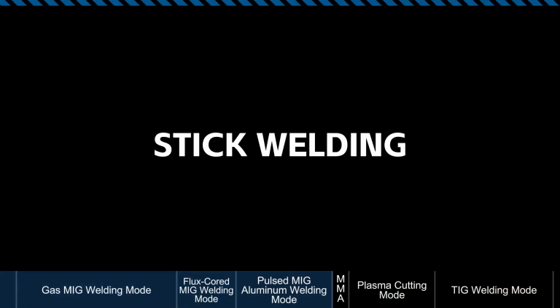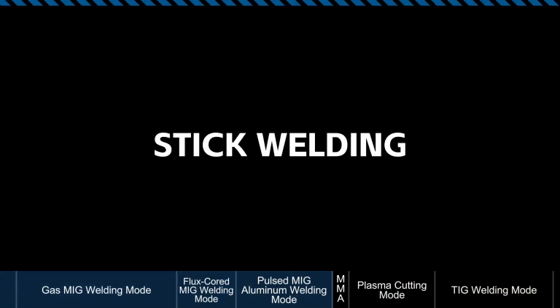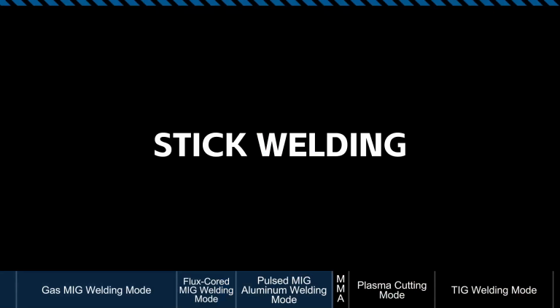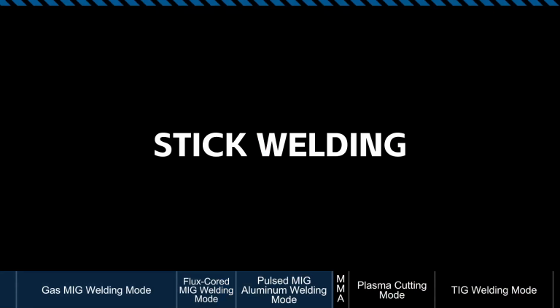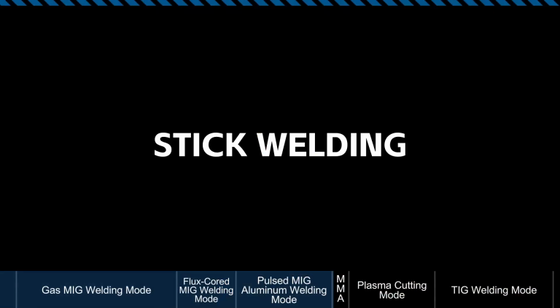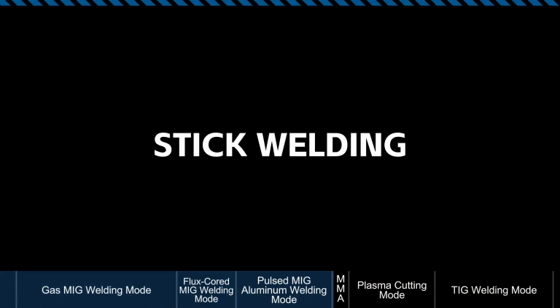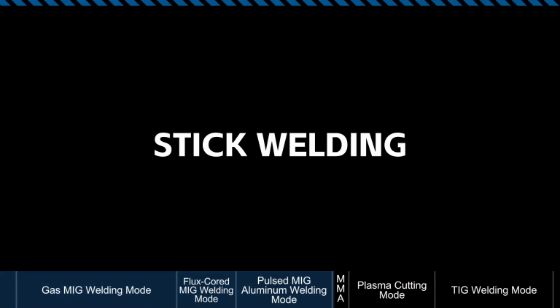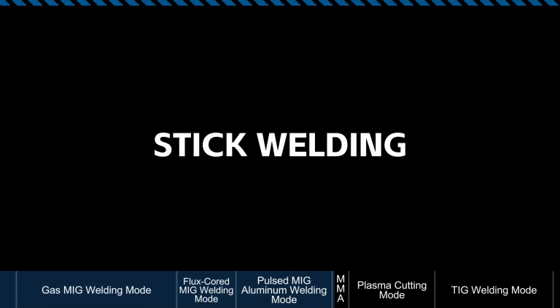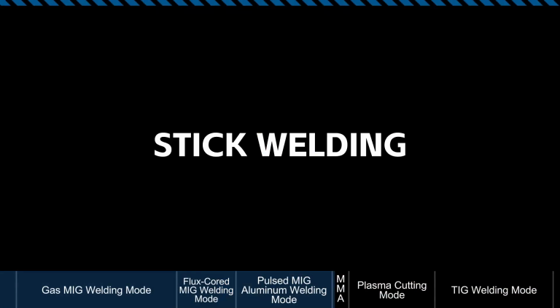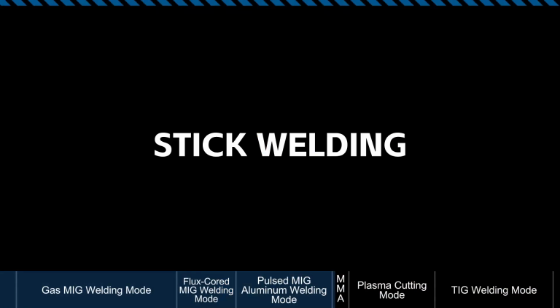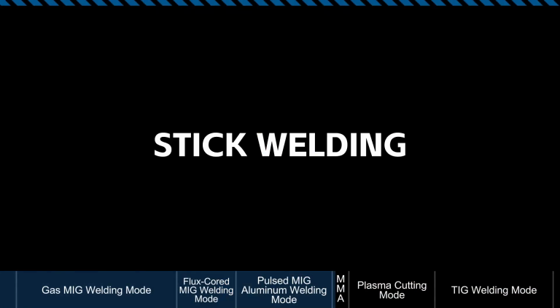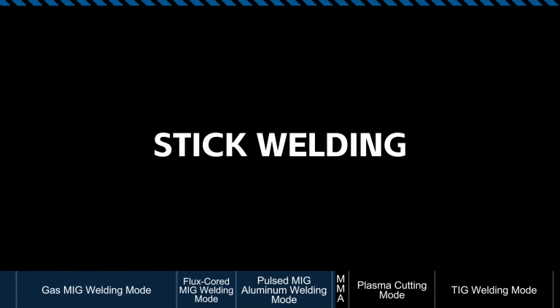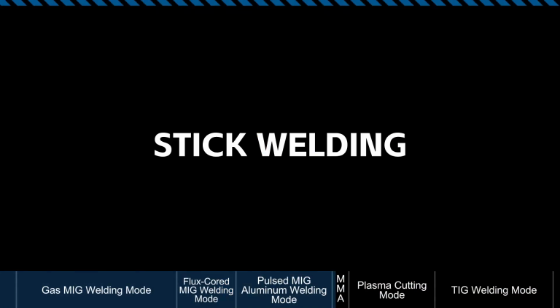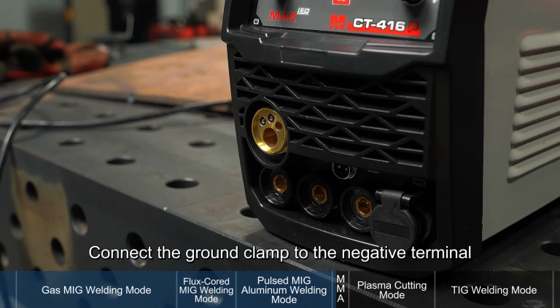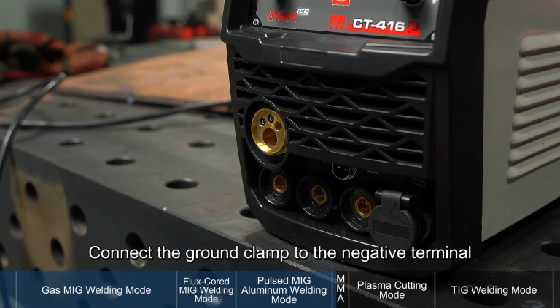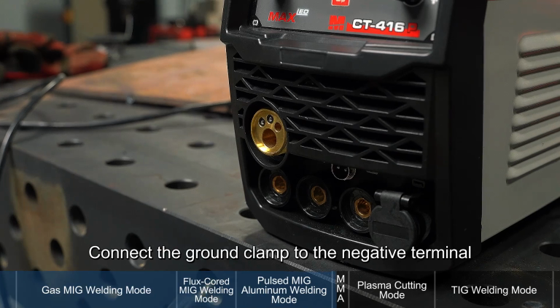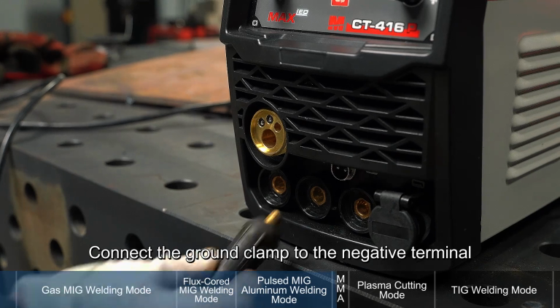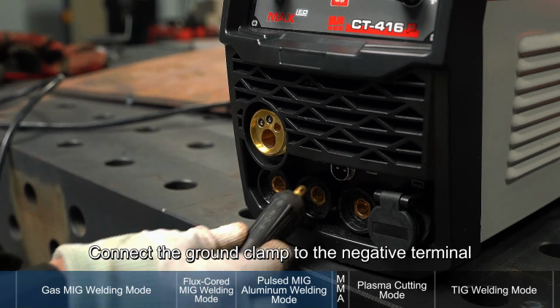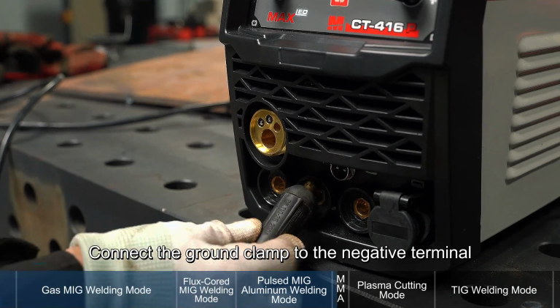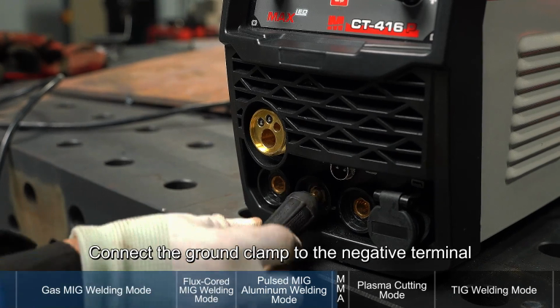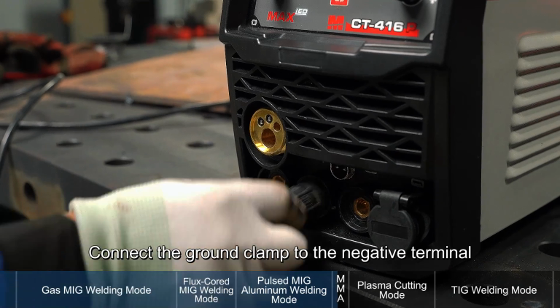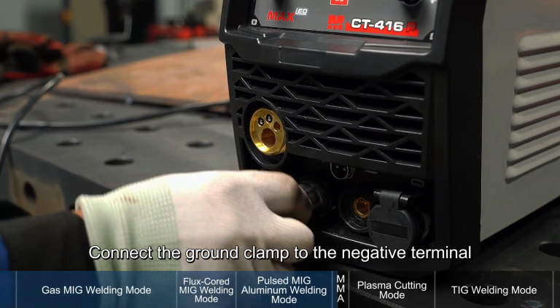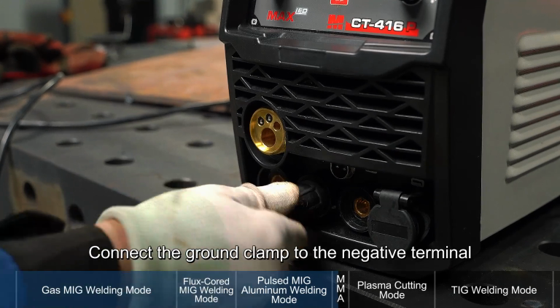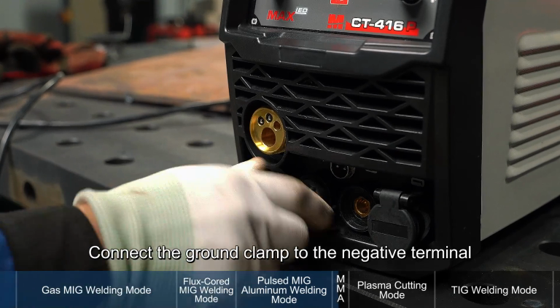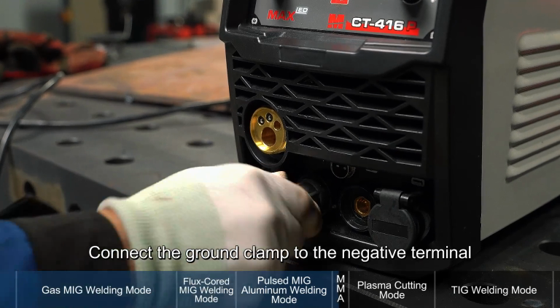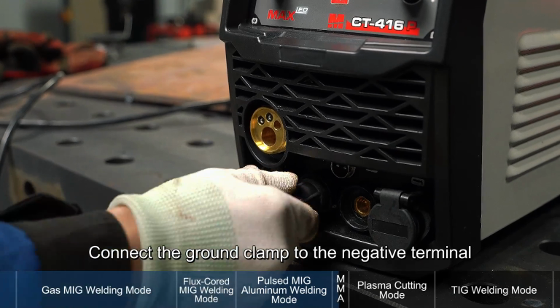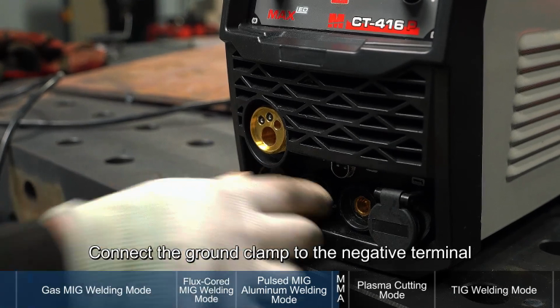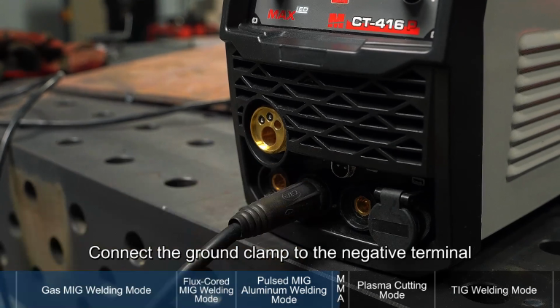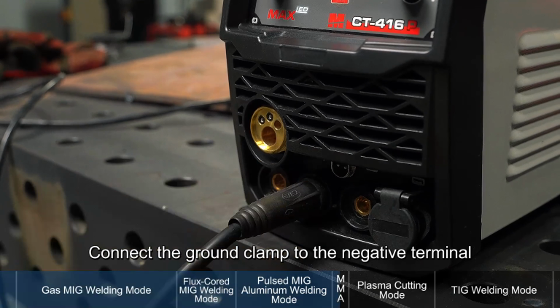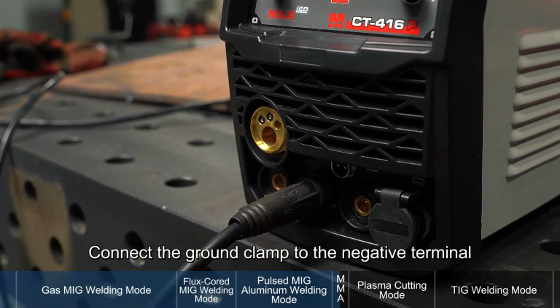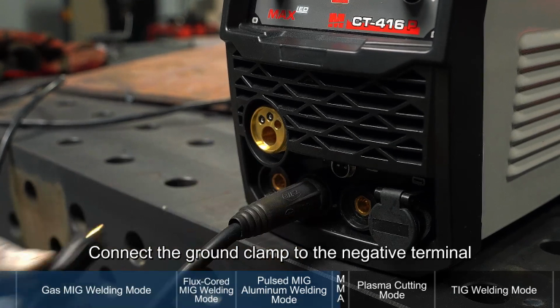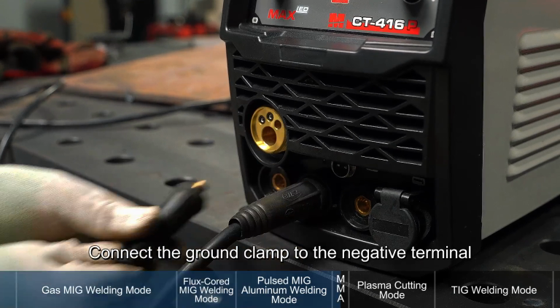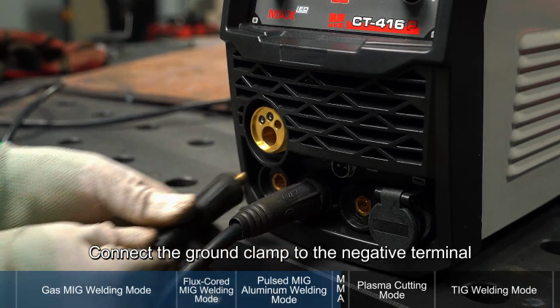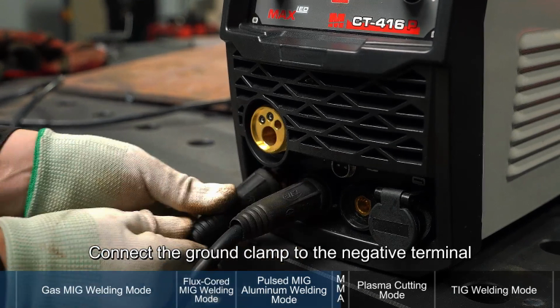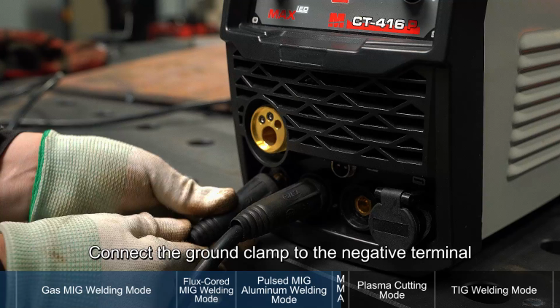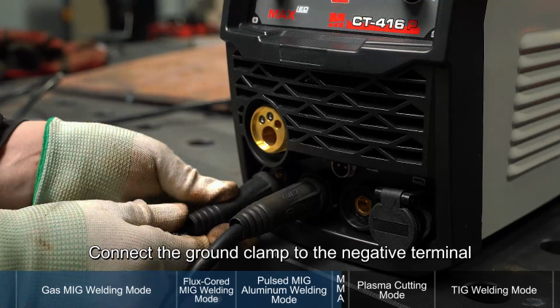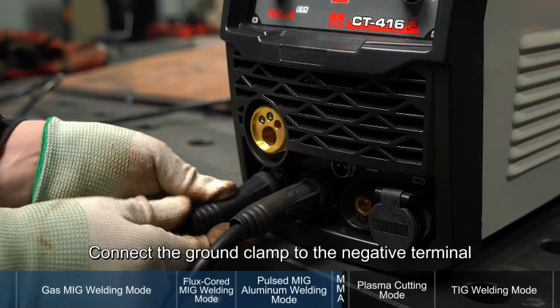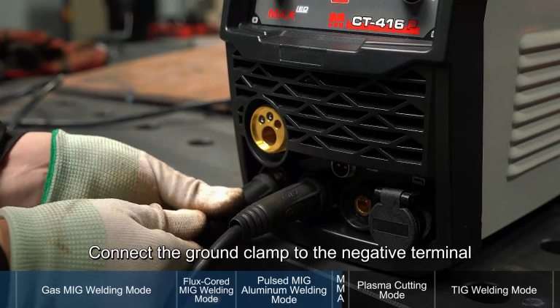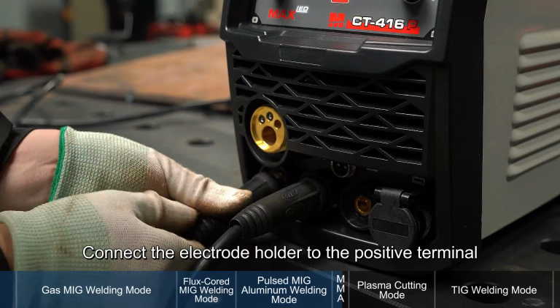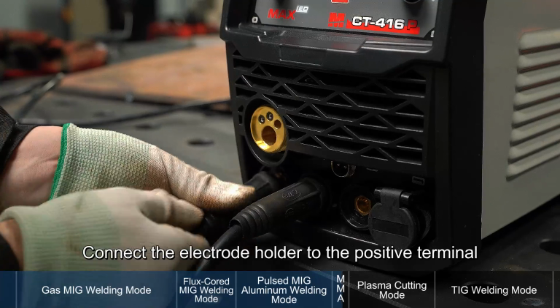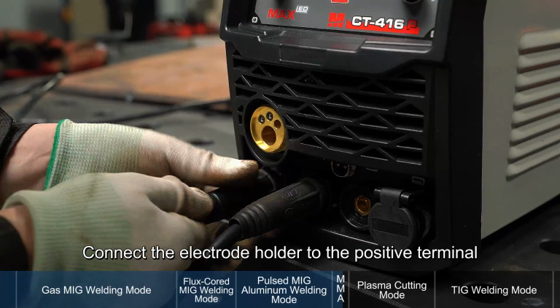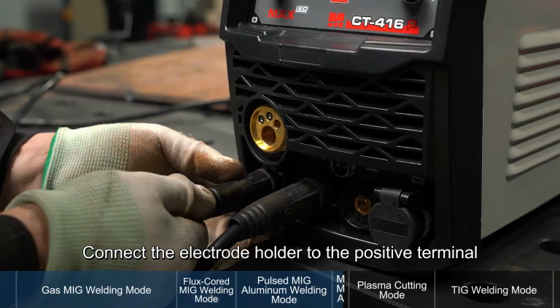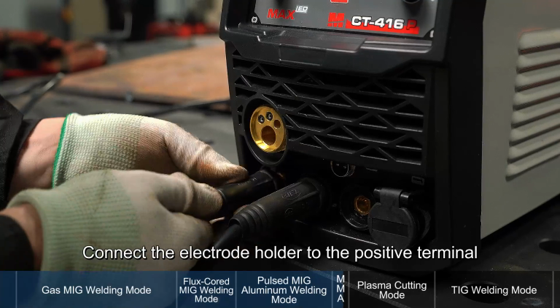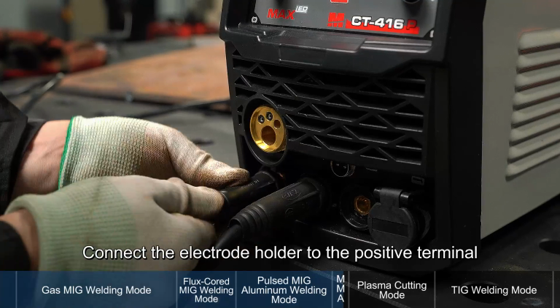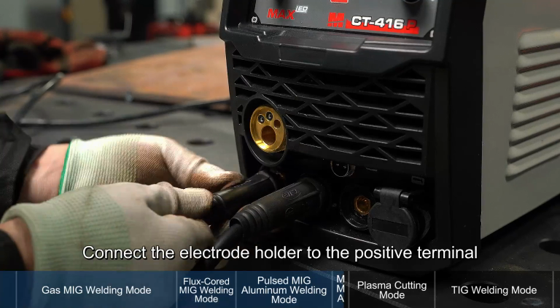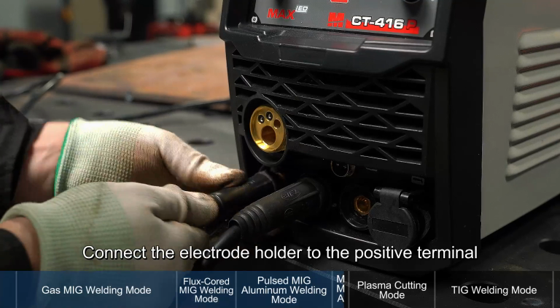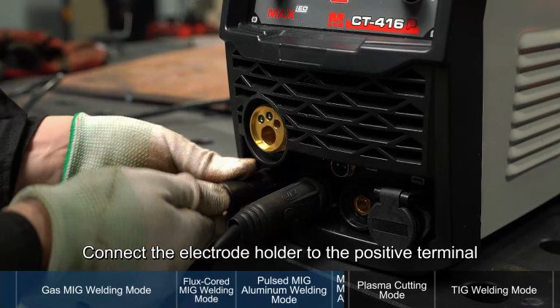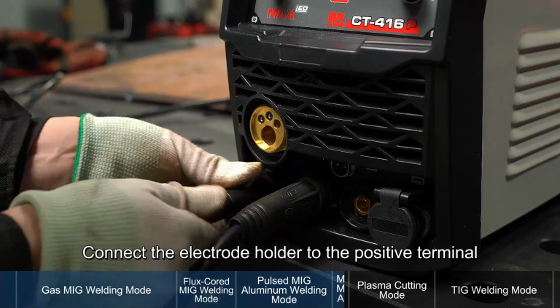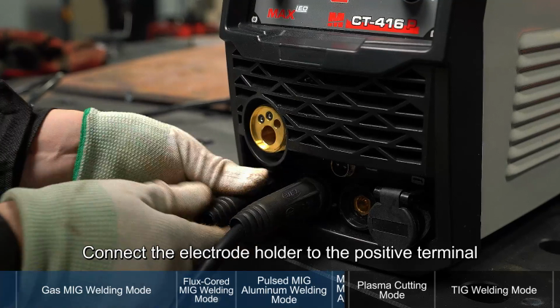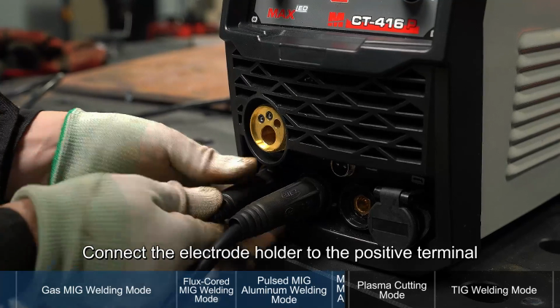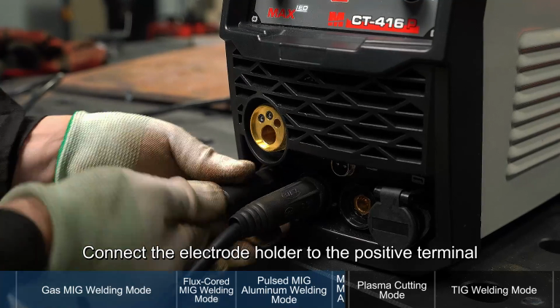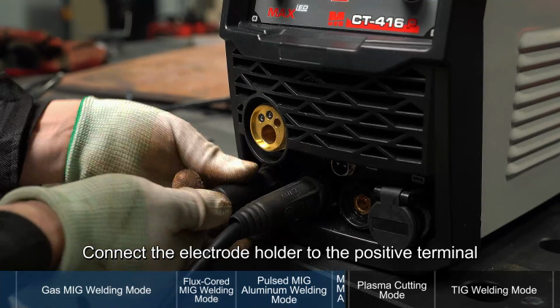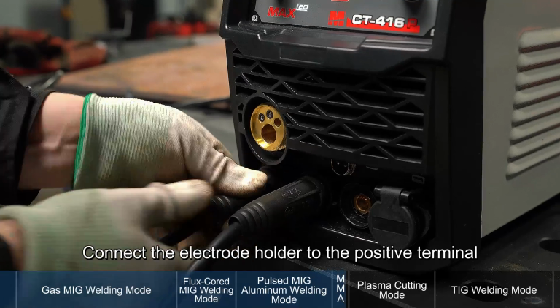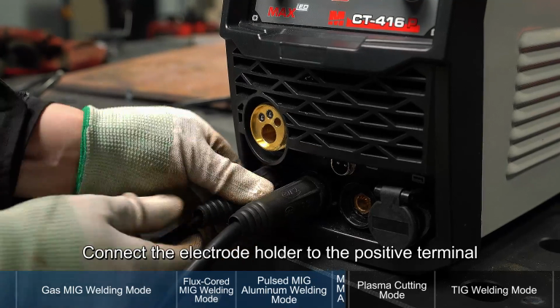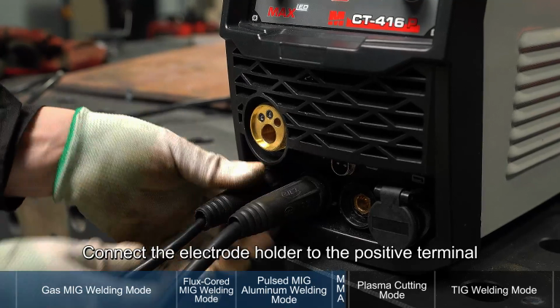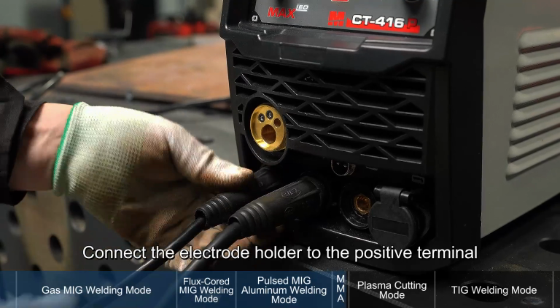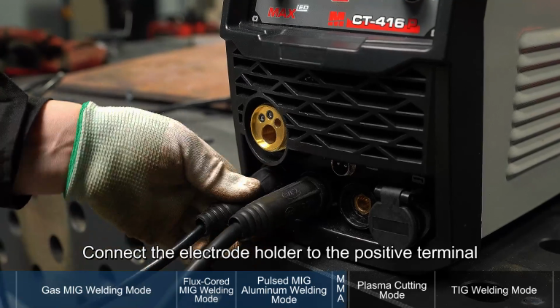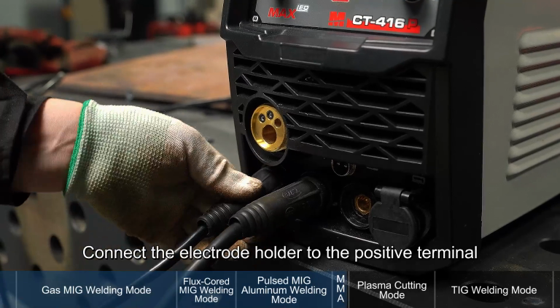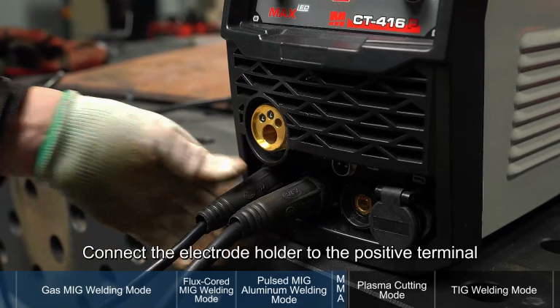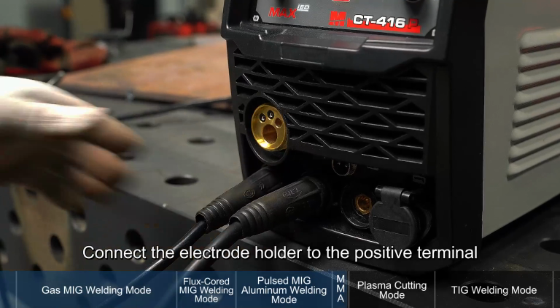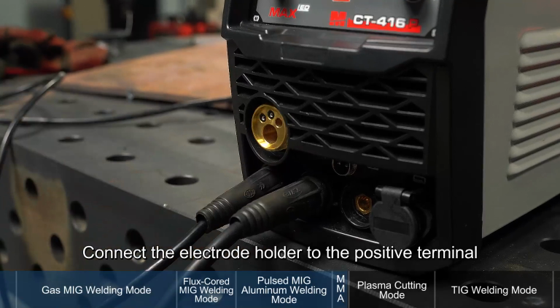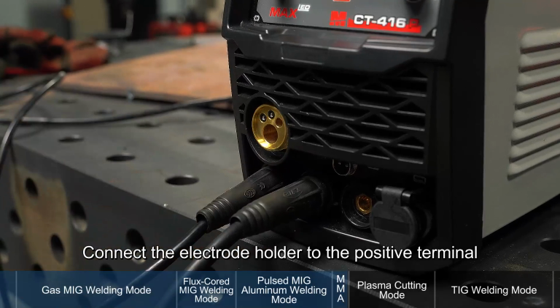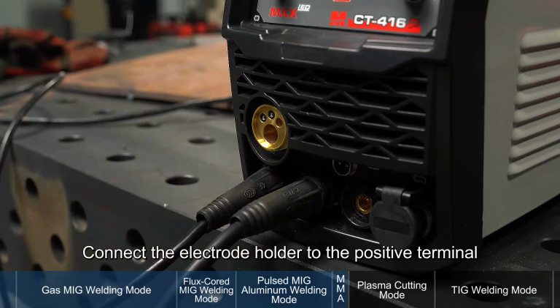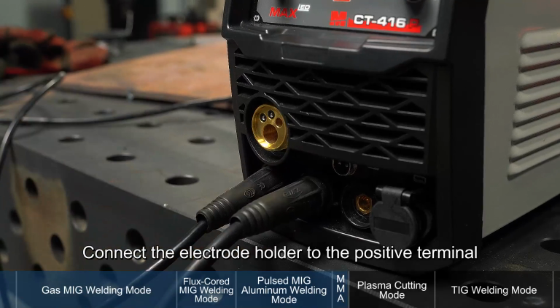Stick welding mode. Connect the ground clamp to the negative terminal and connect the electrode holder to the positive terminal.